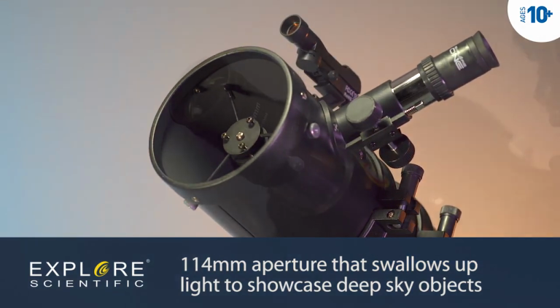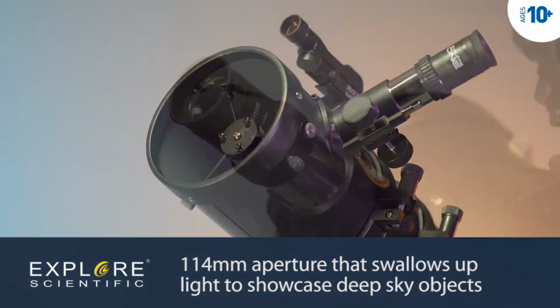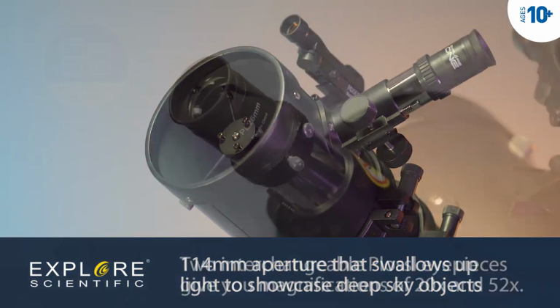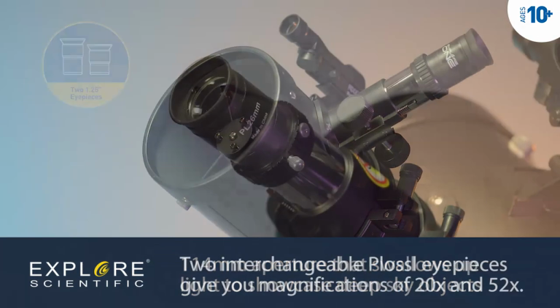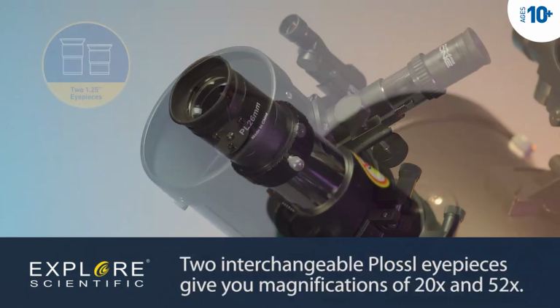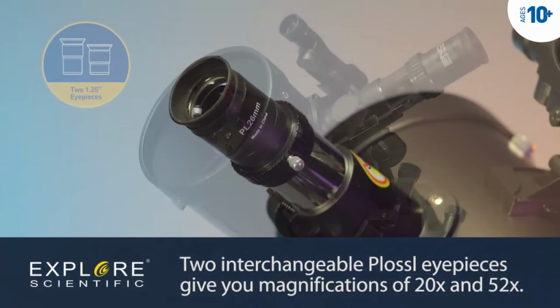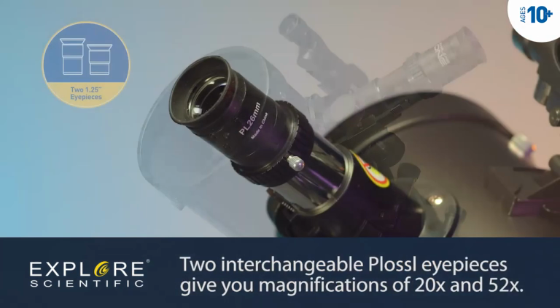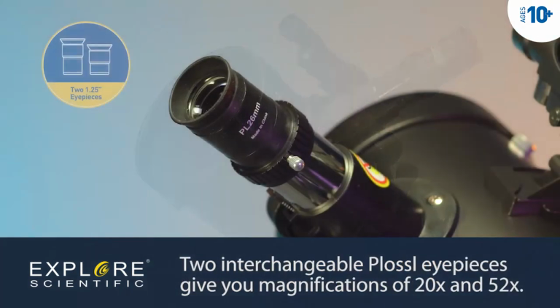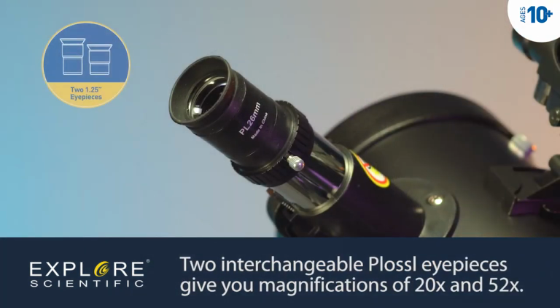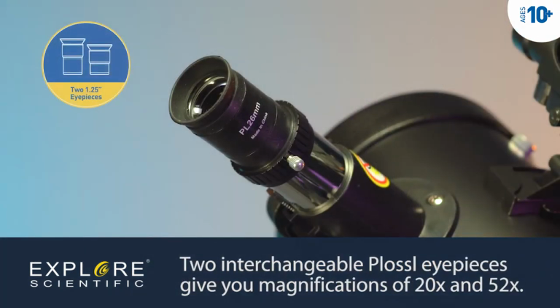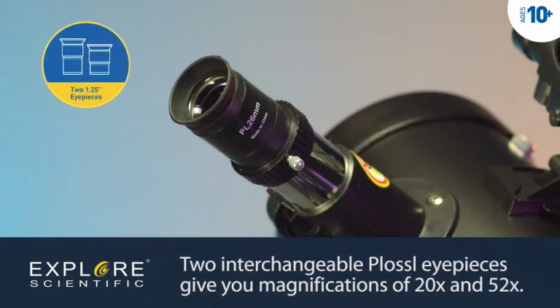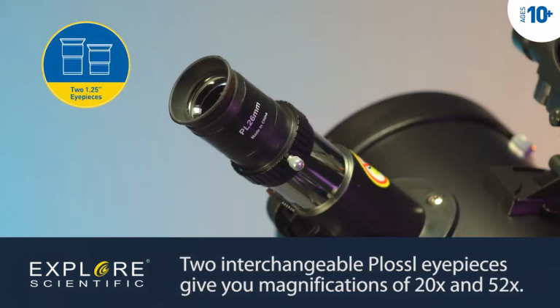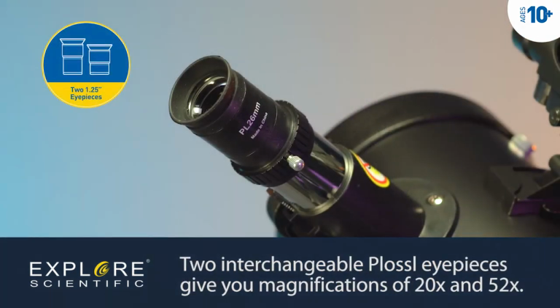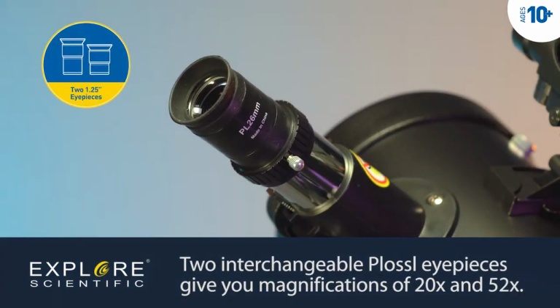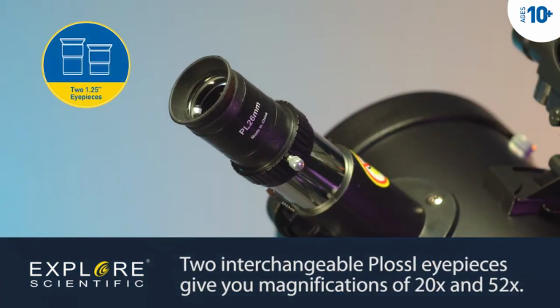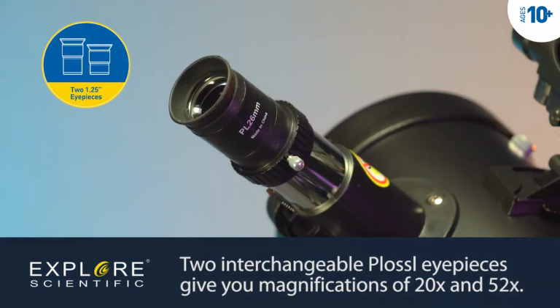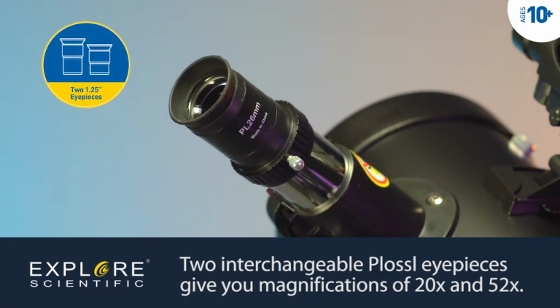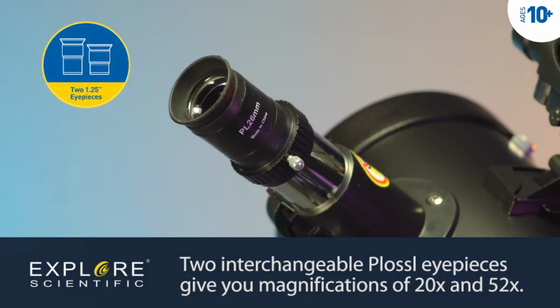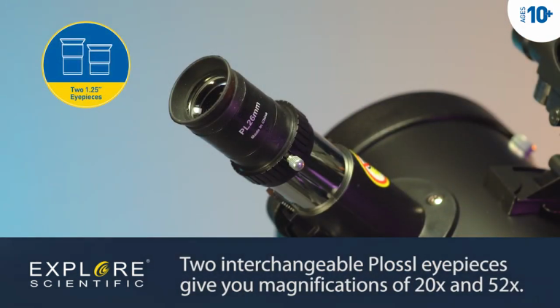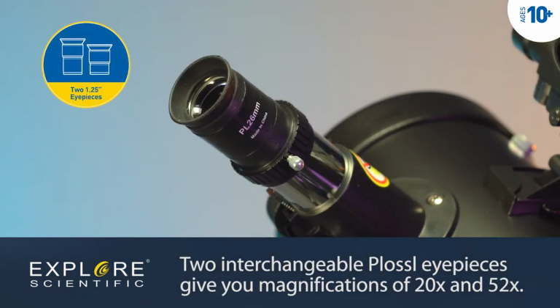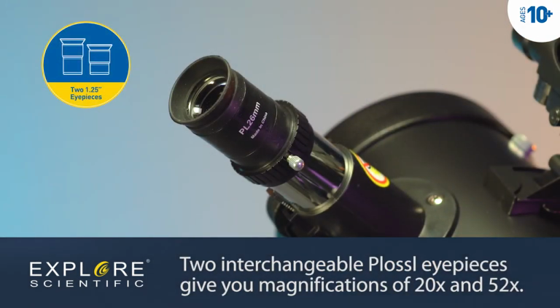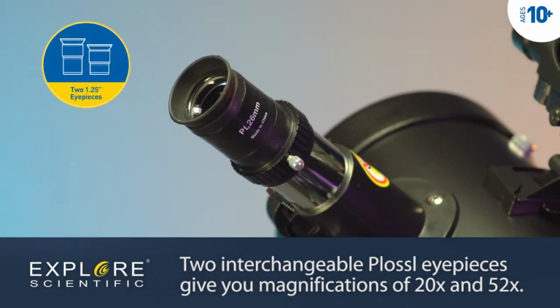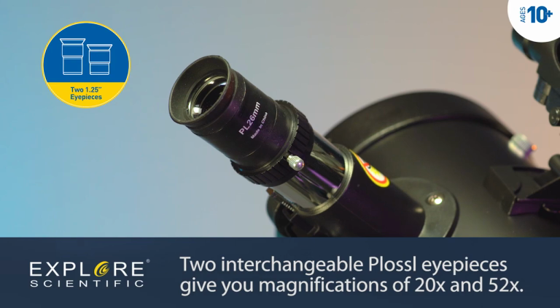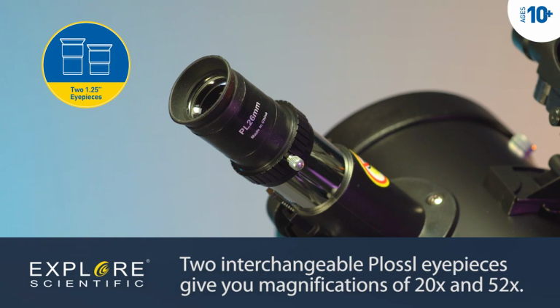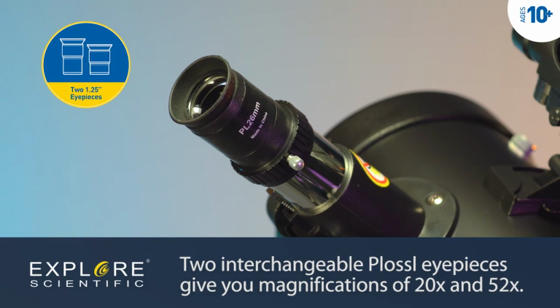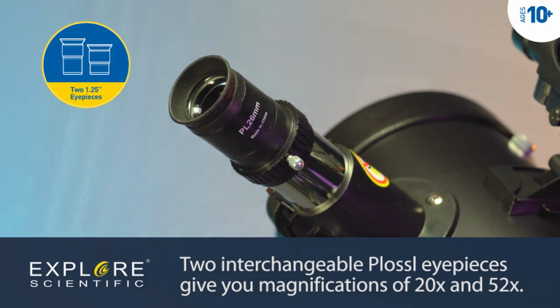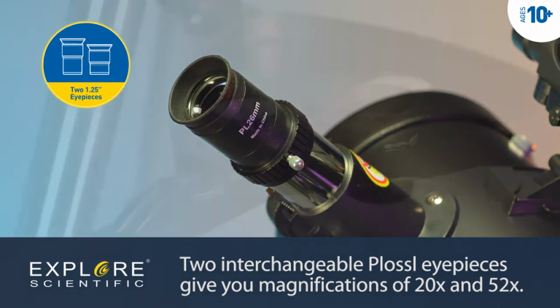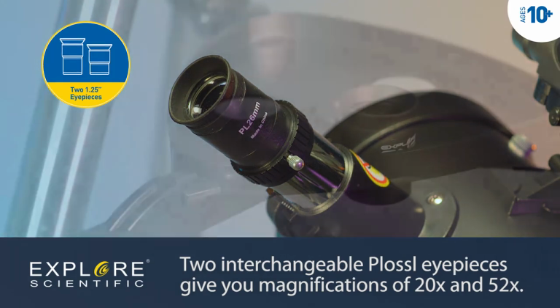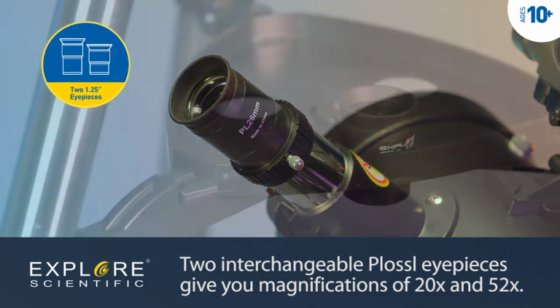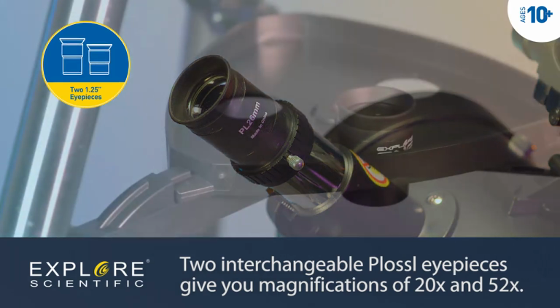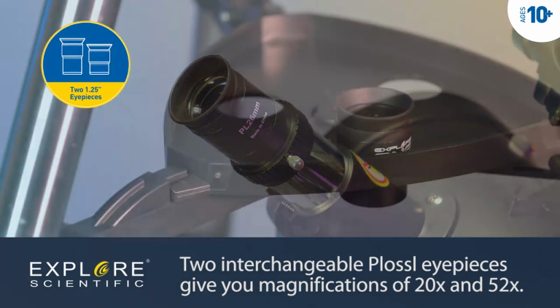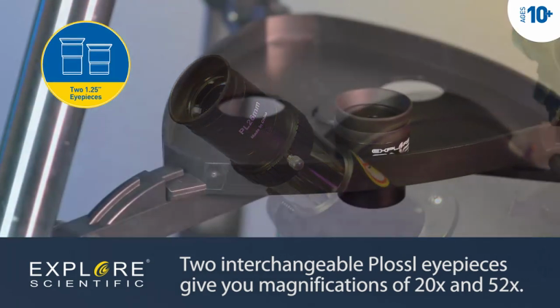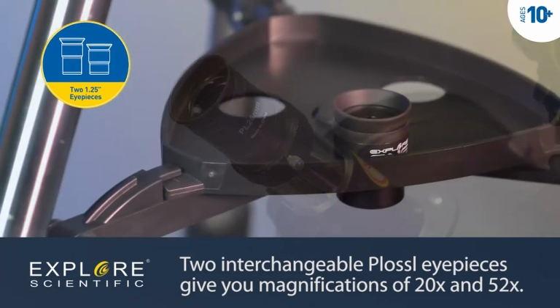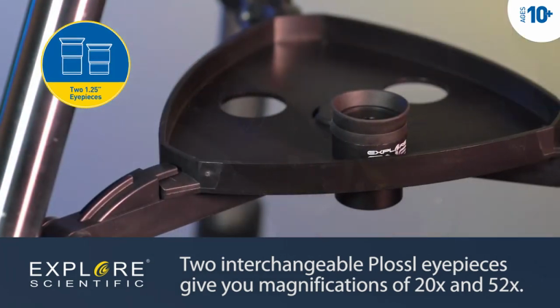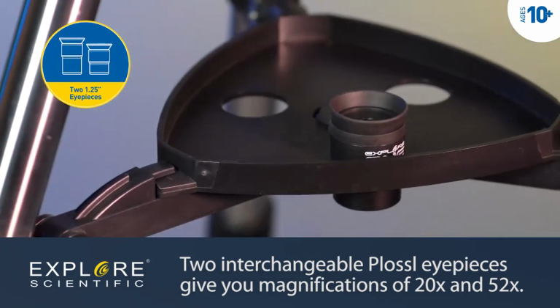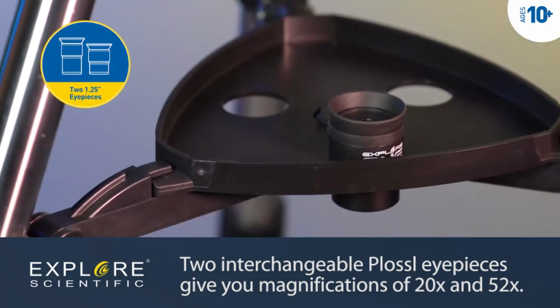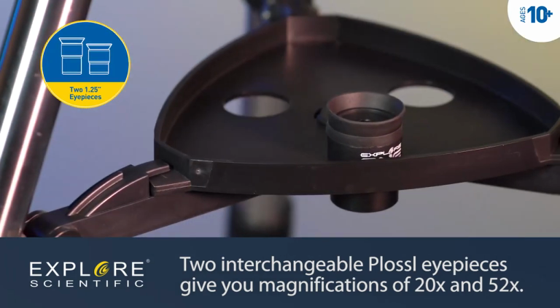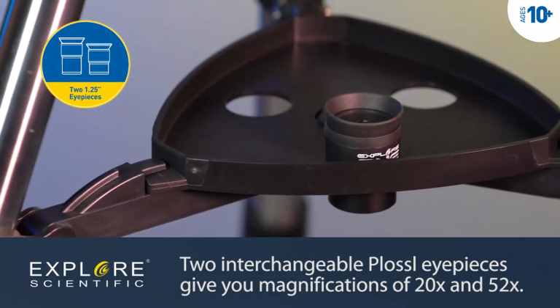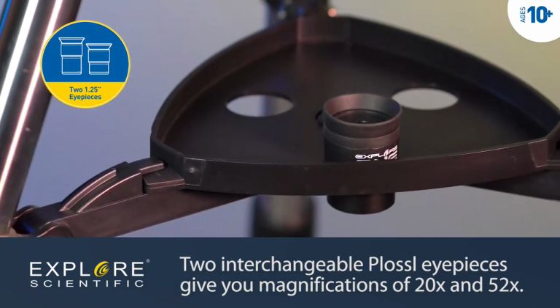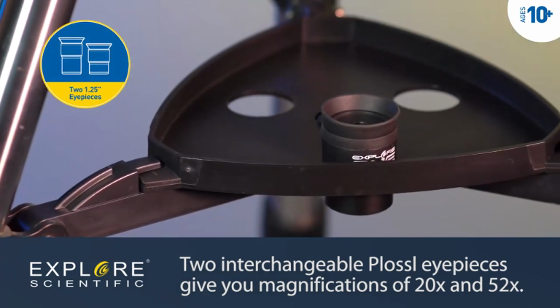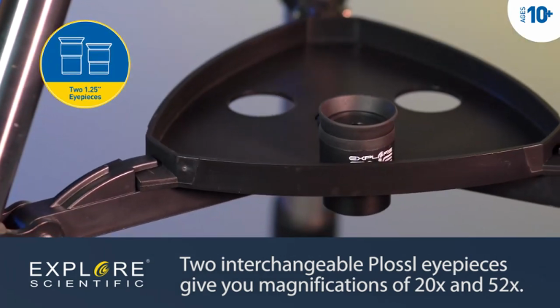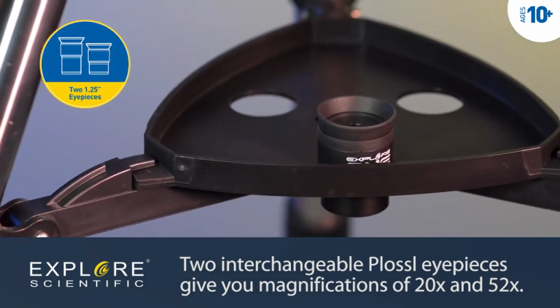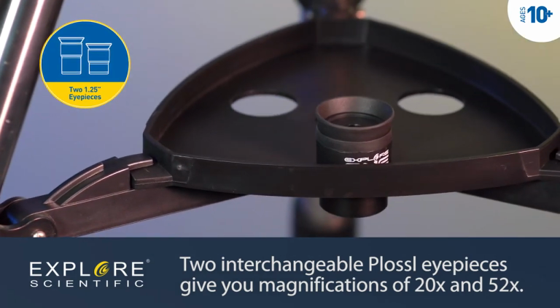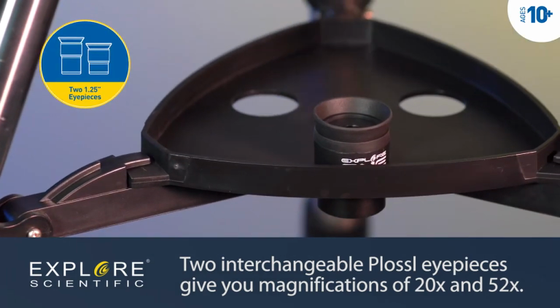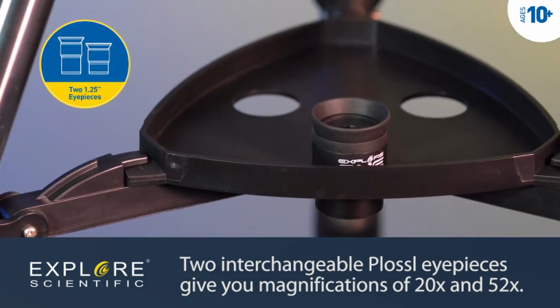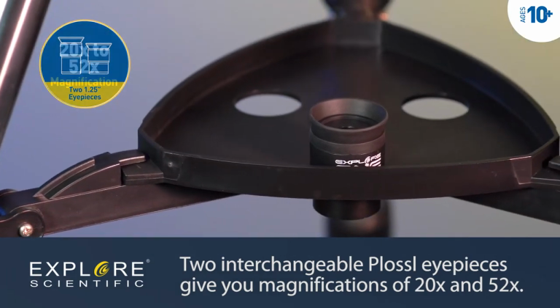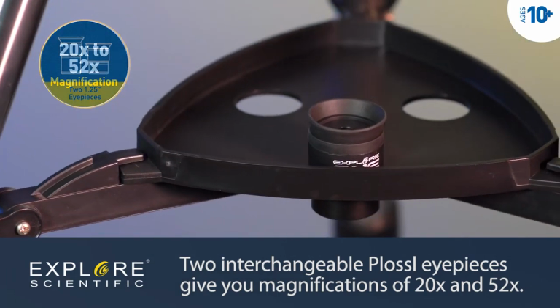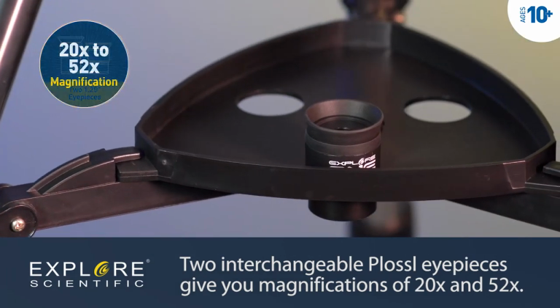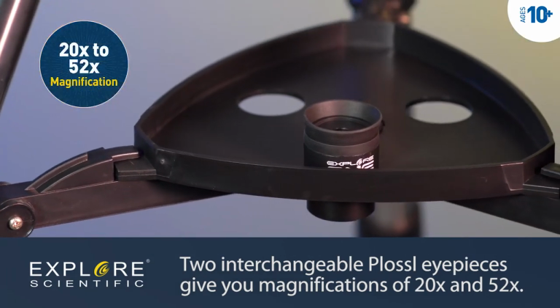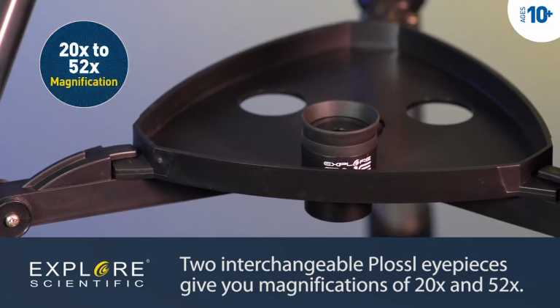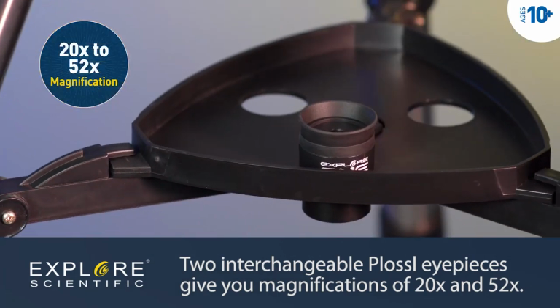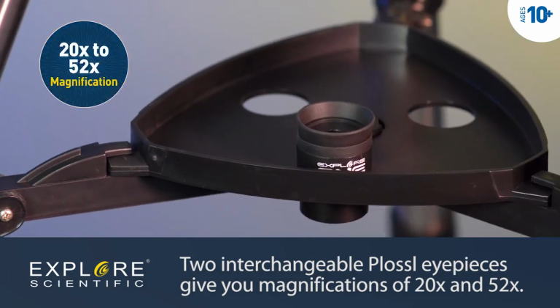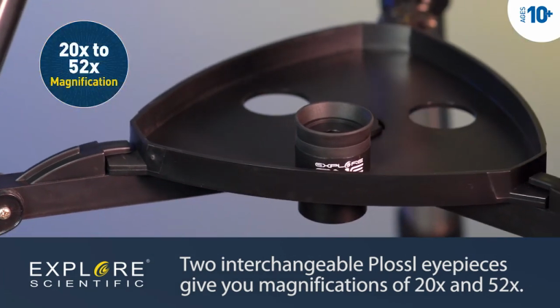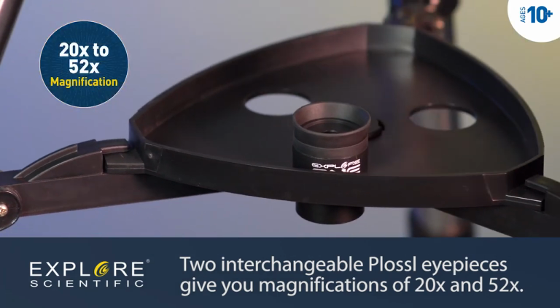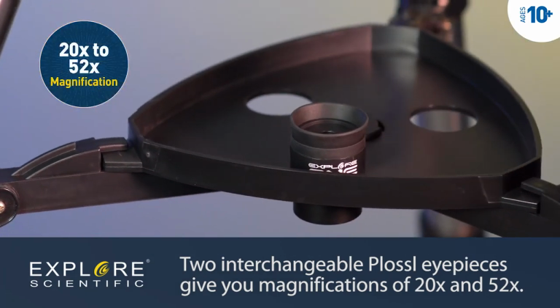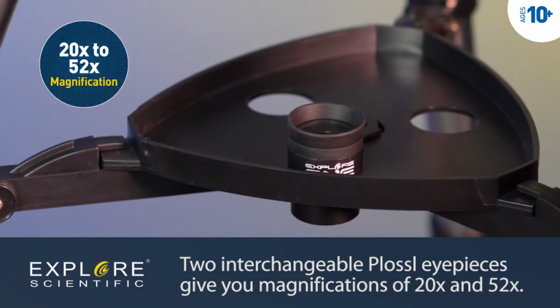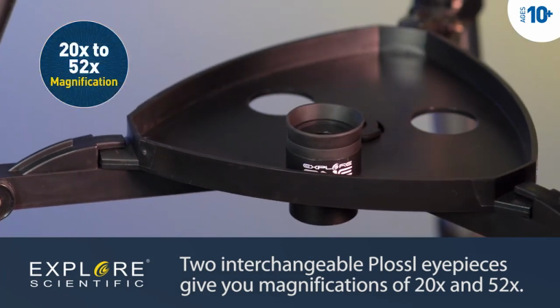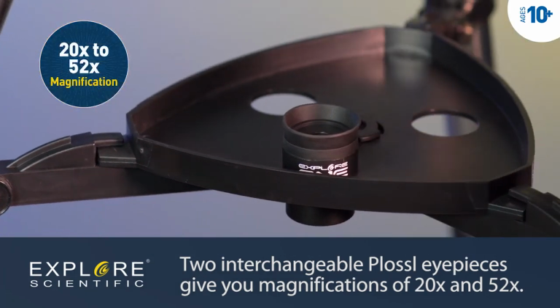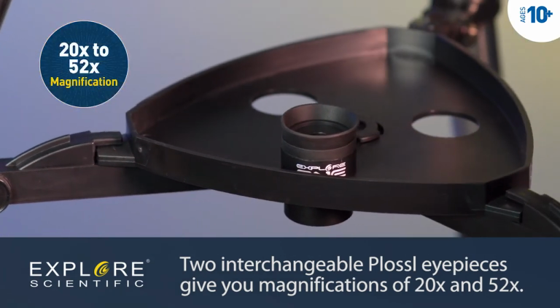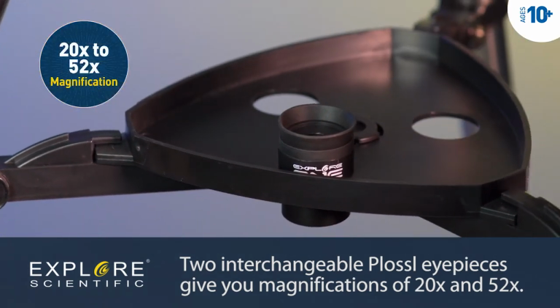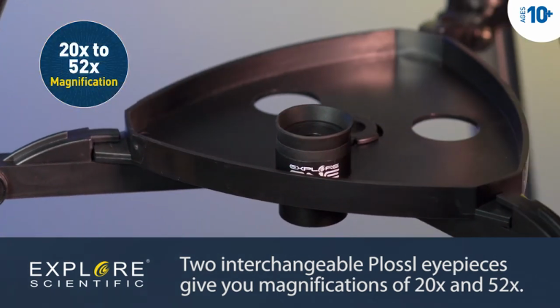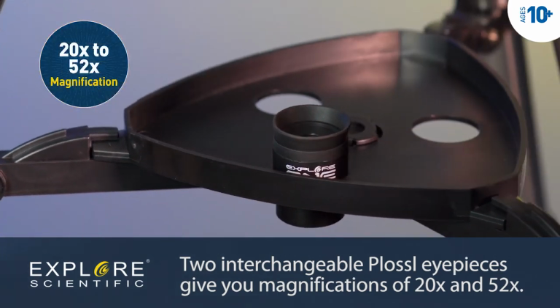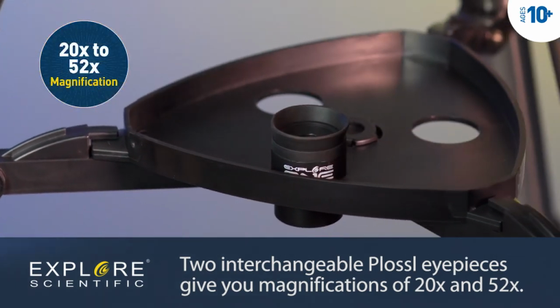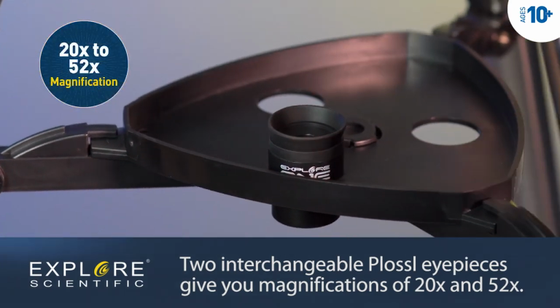The two interchangeable eyepieces that come with the Xplore 1 Aurora II telescope offer magnifications from 20 to 52 times.